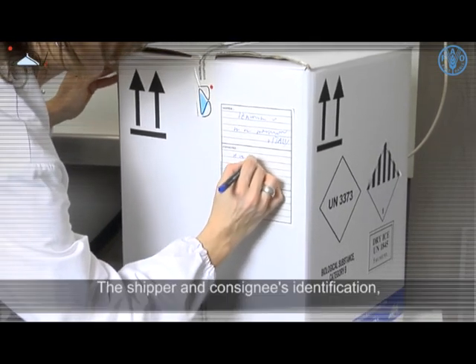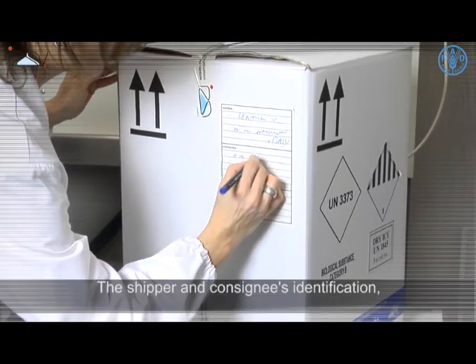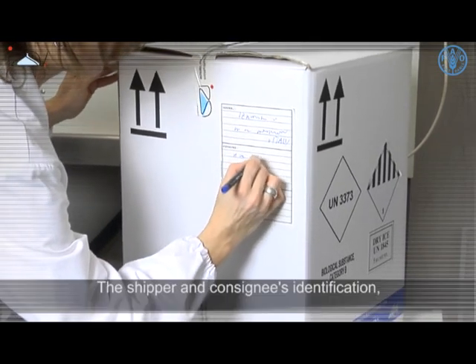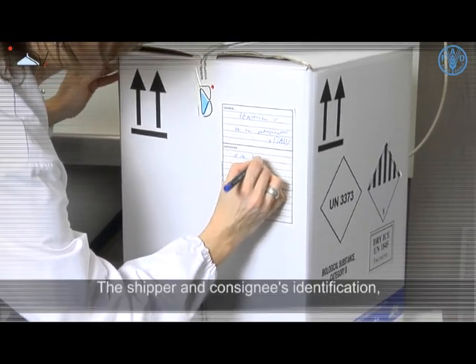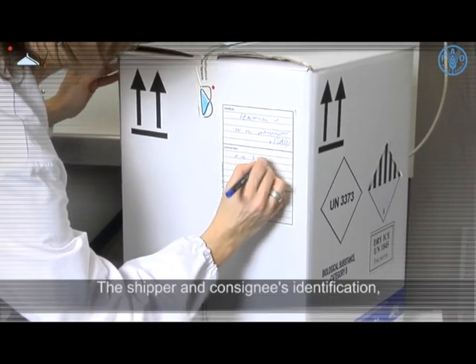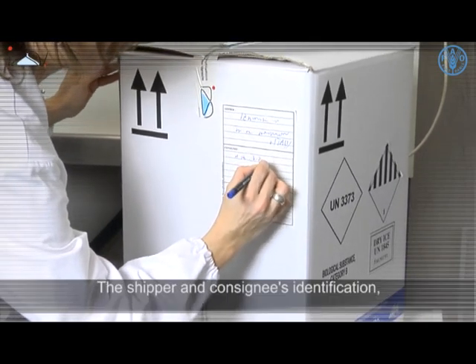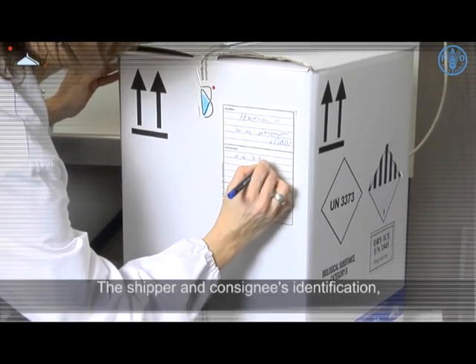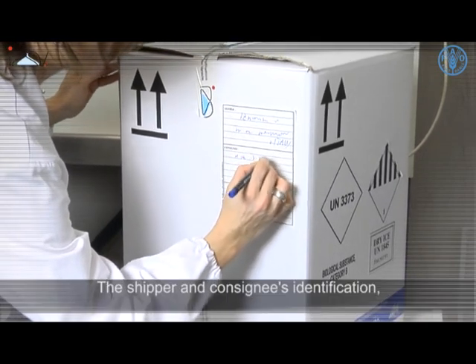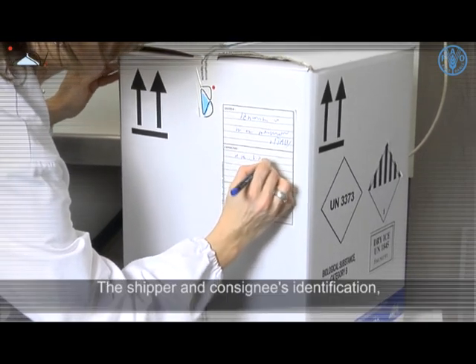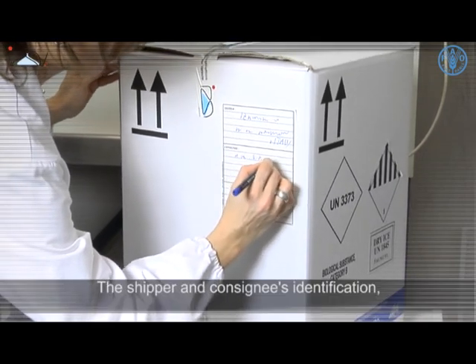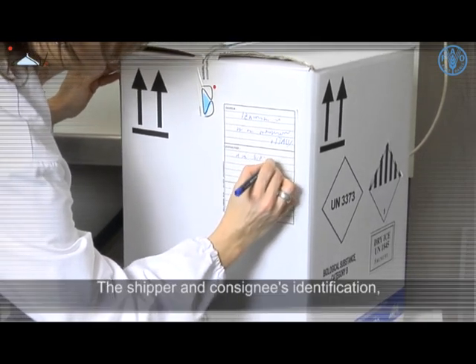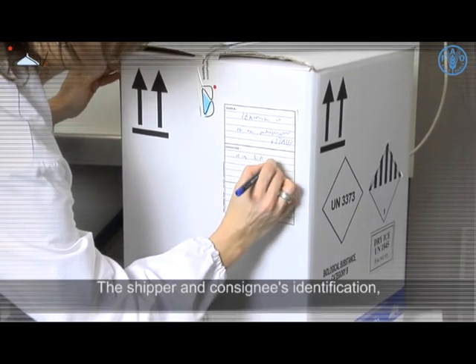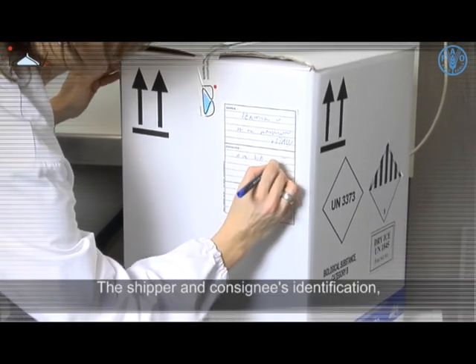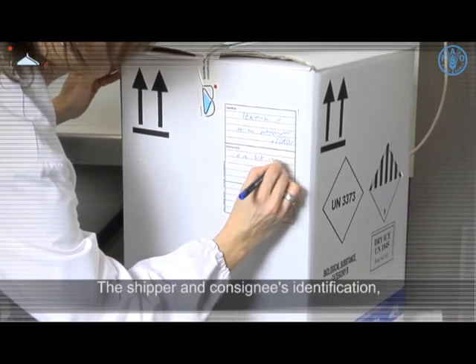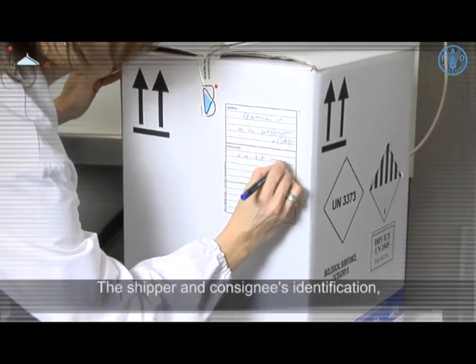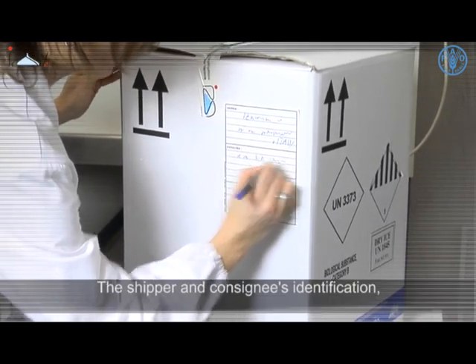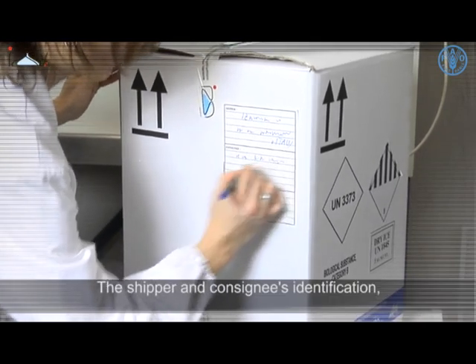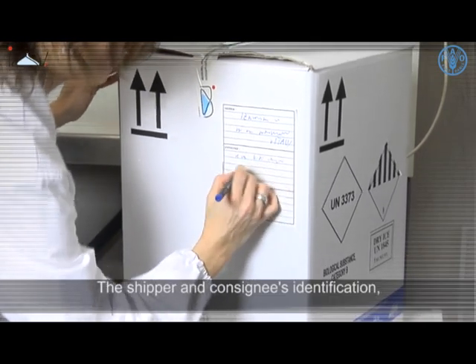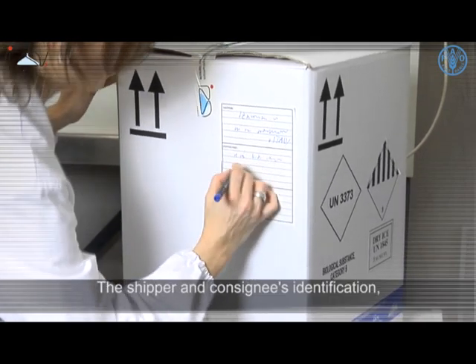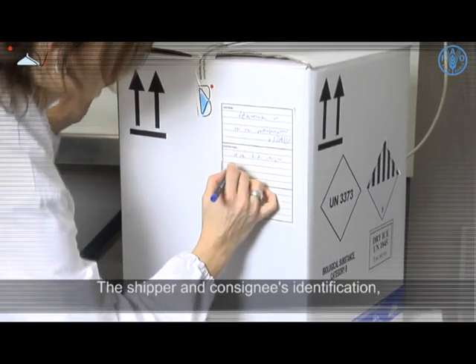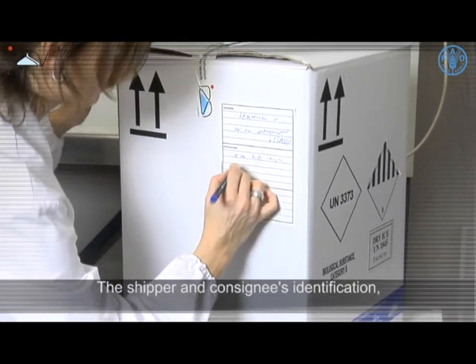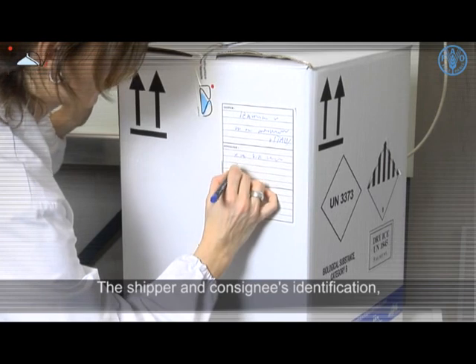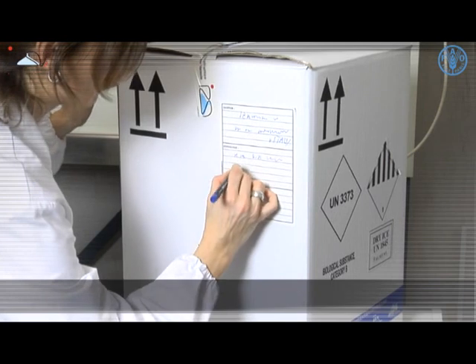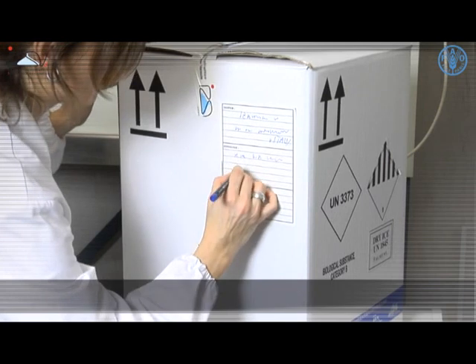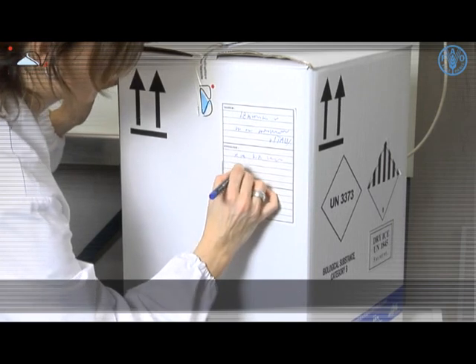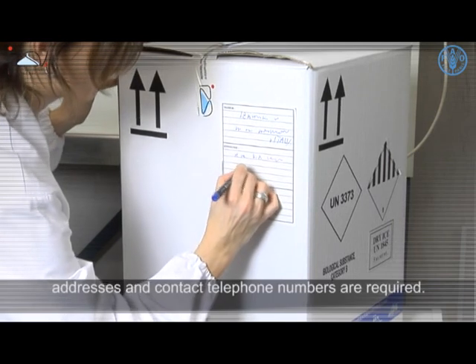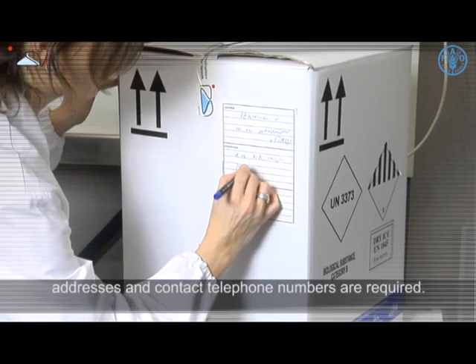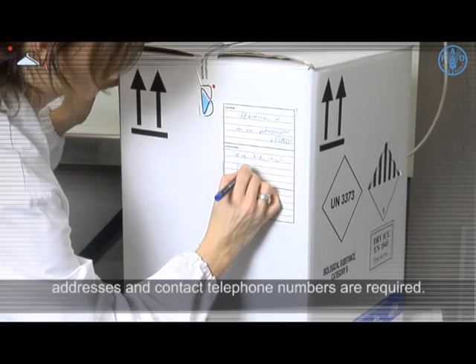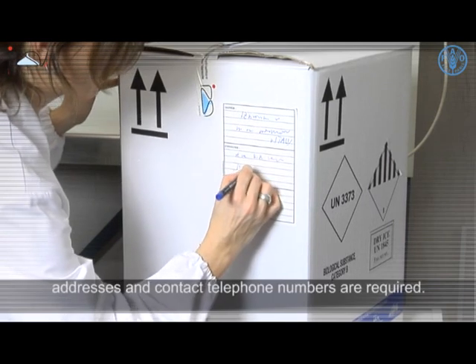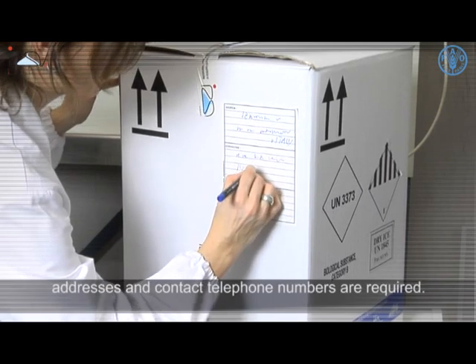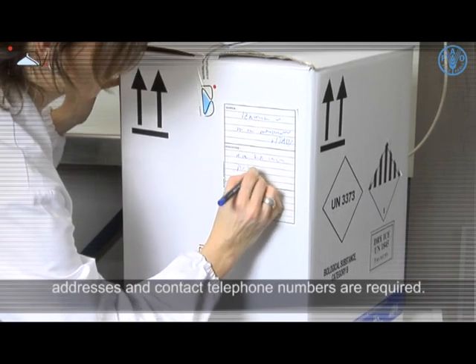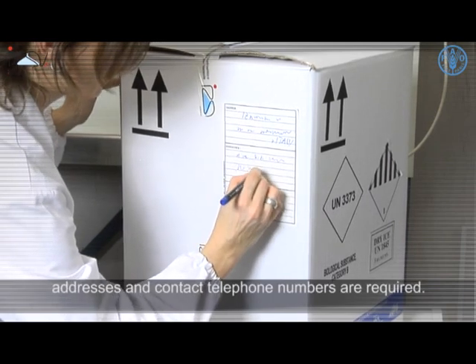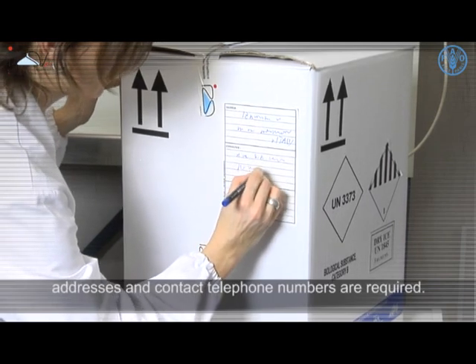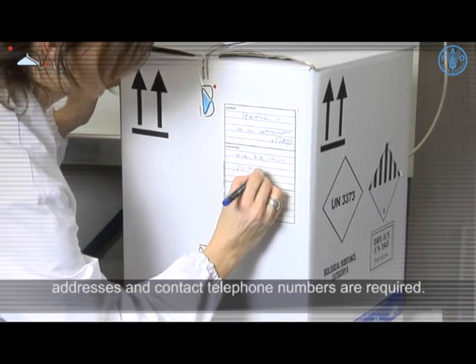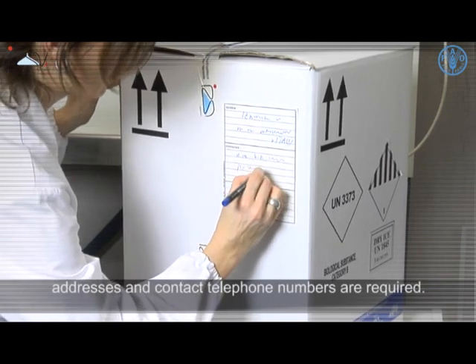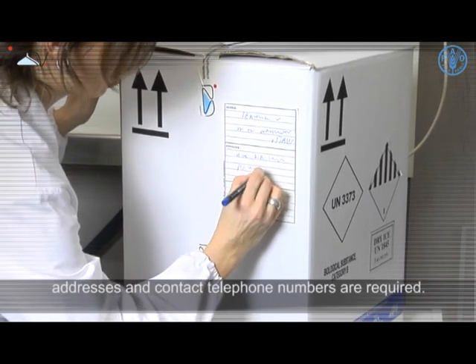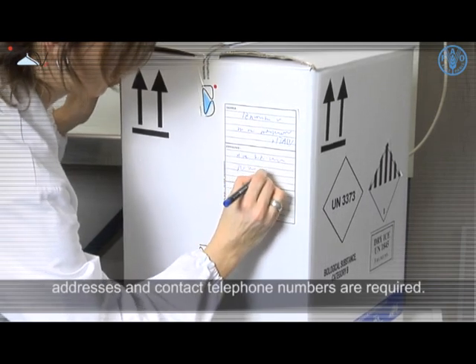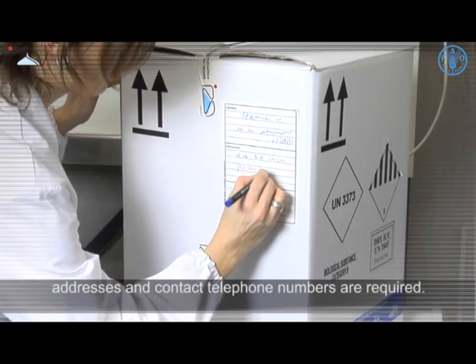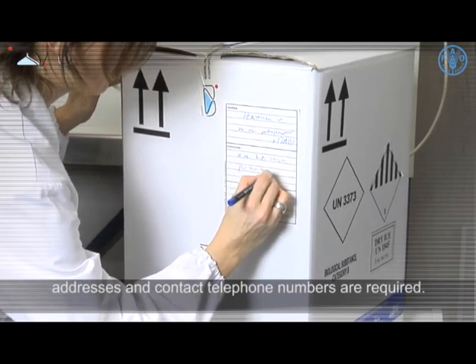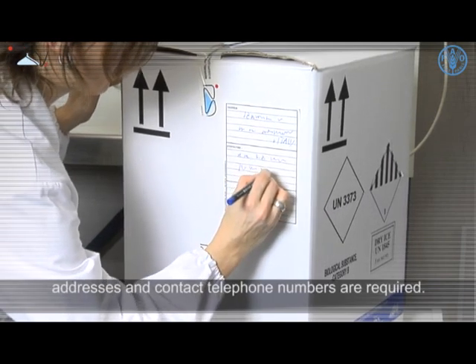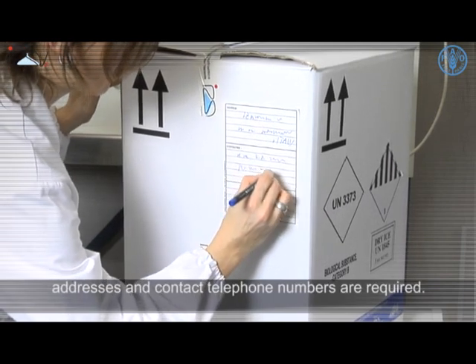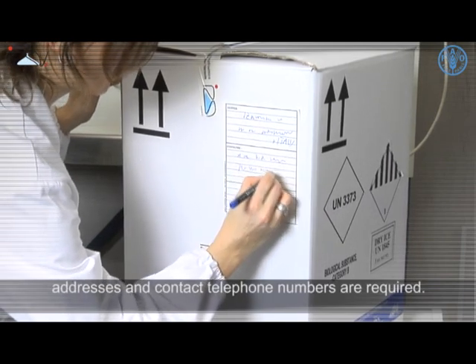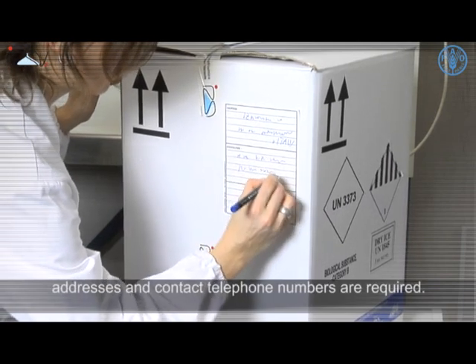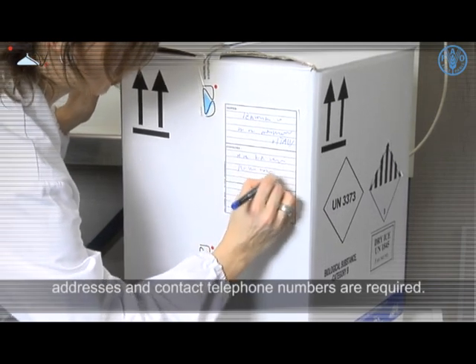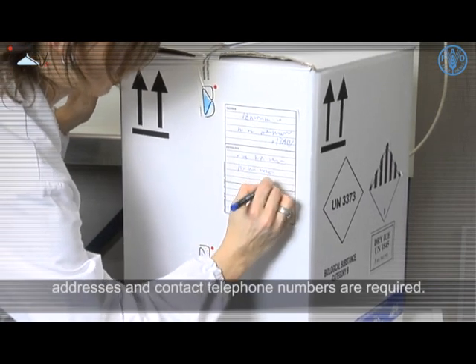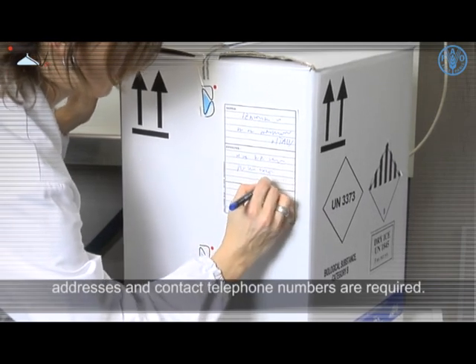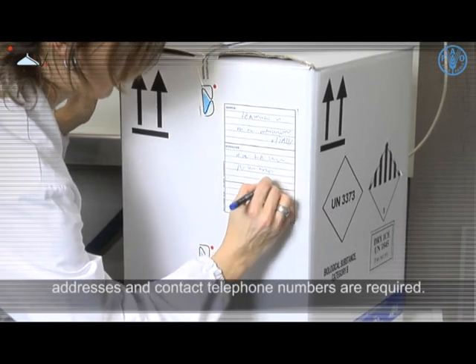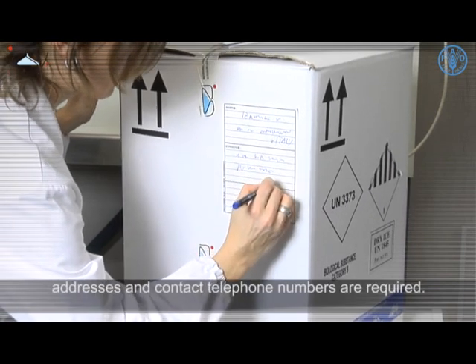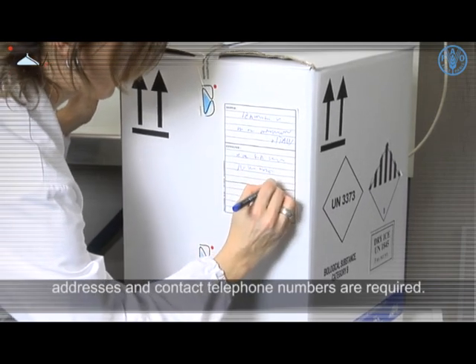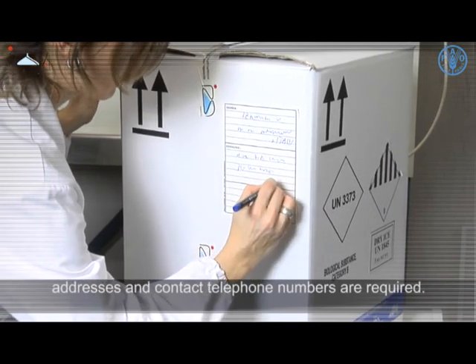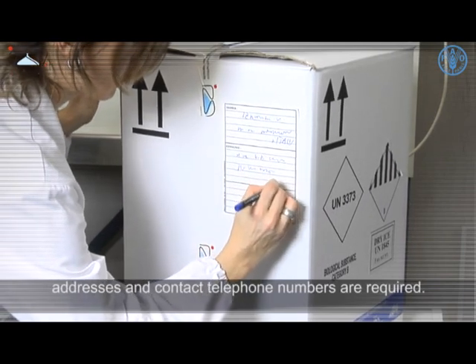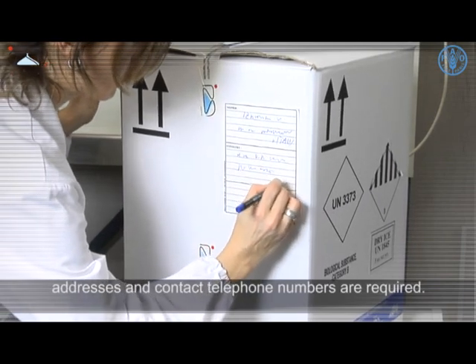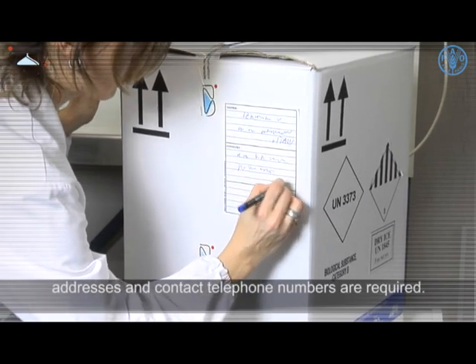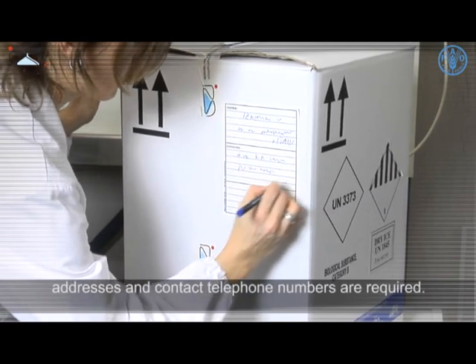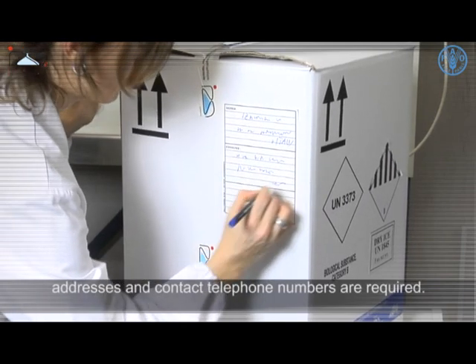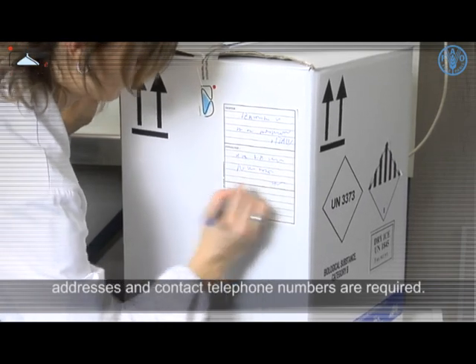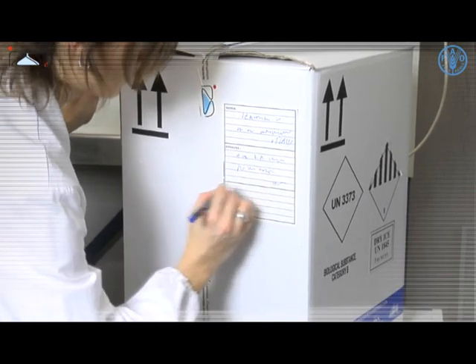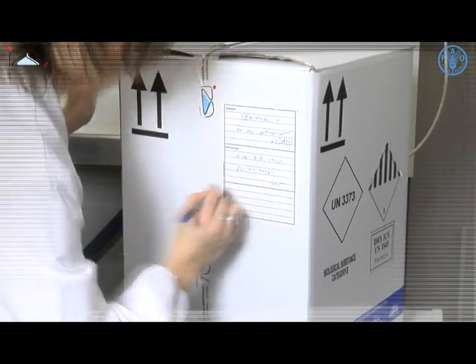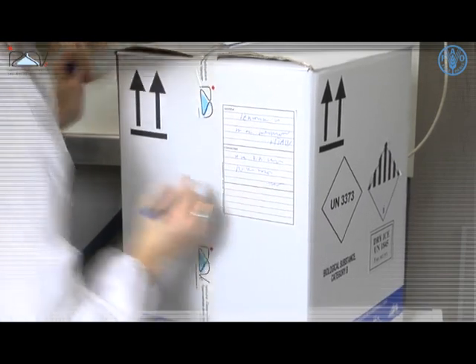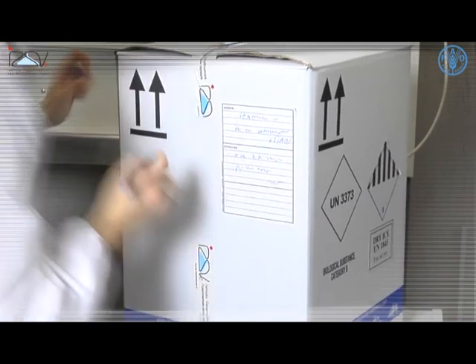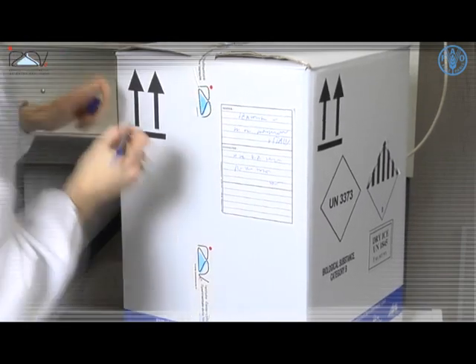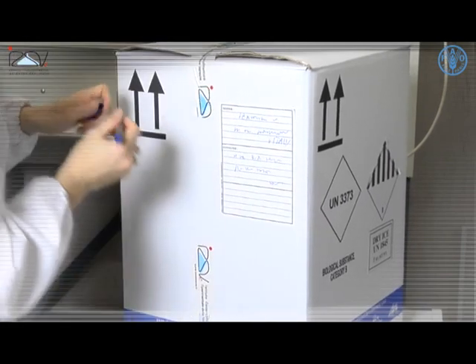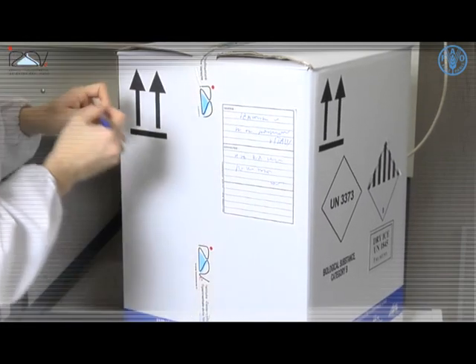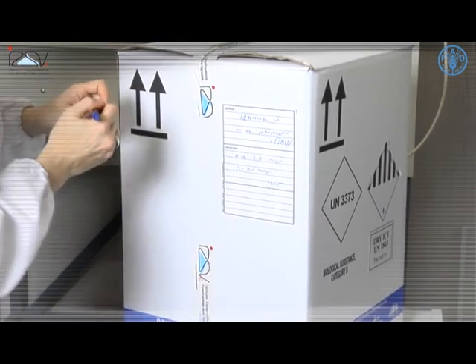The shipper's and consignee's identification, addresses, and contact telephone numbers are required for shipment documentation.